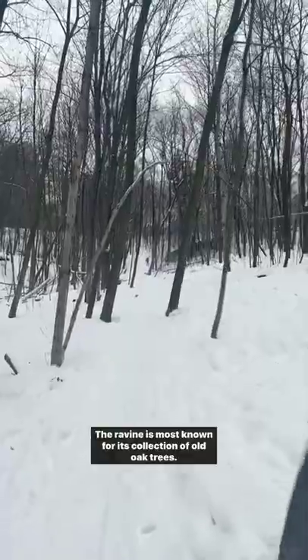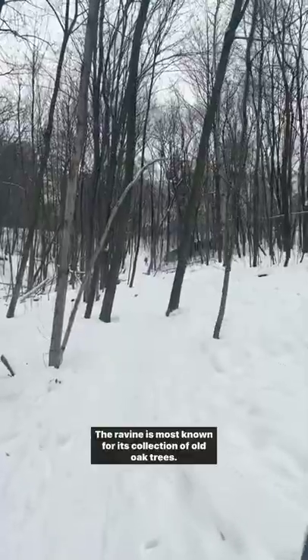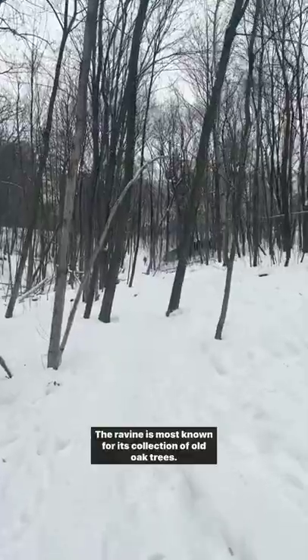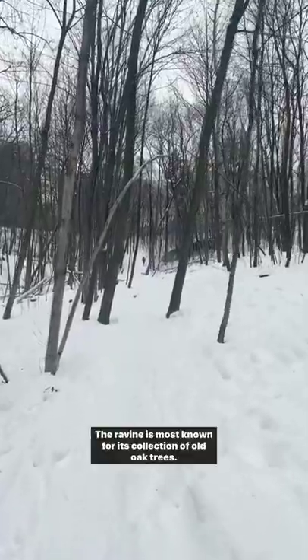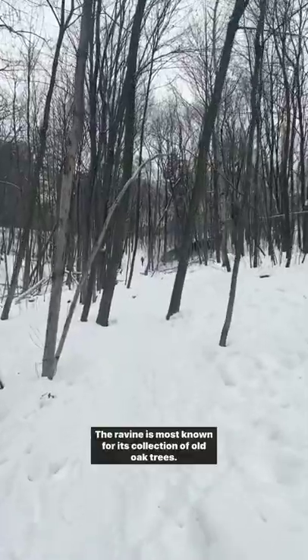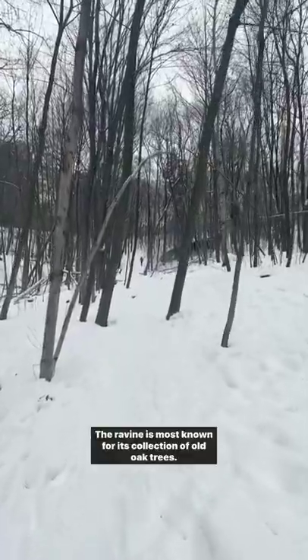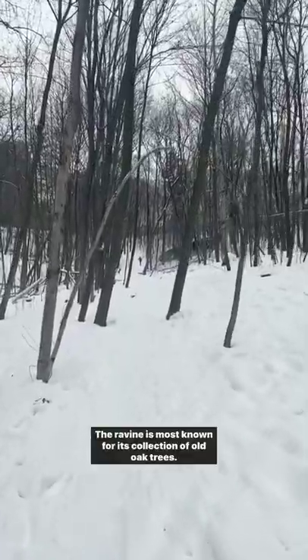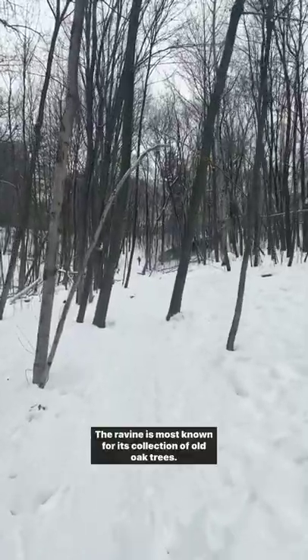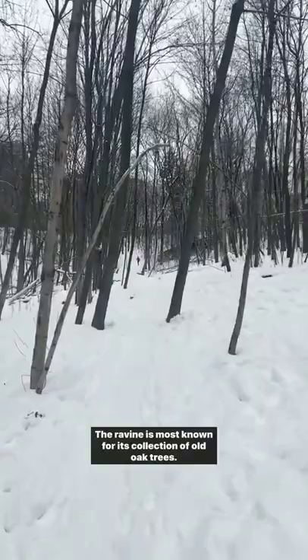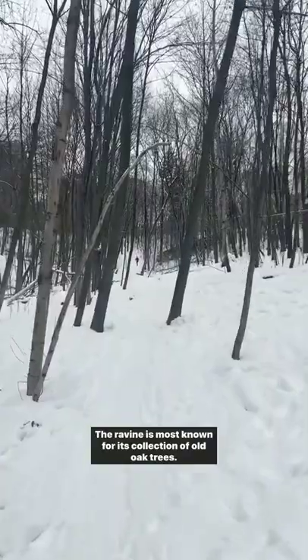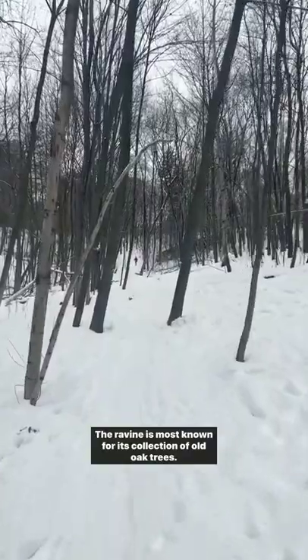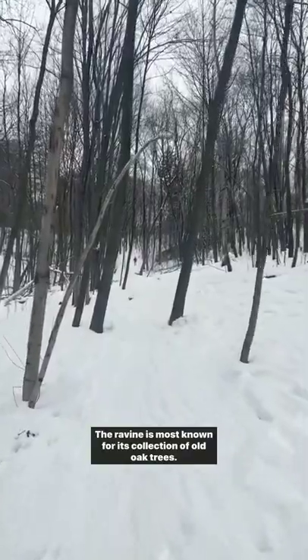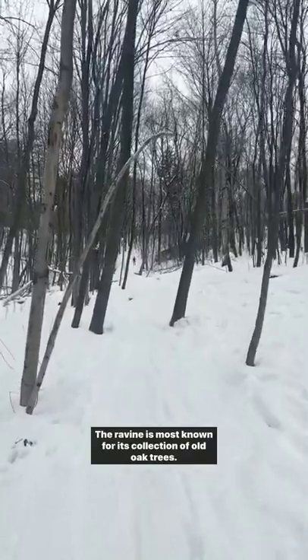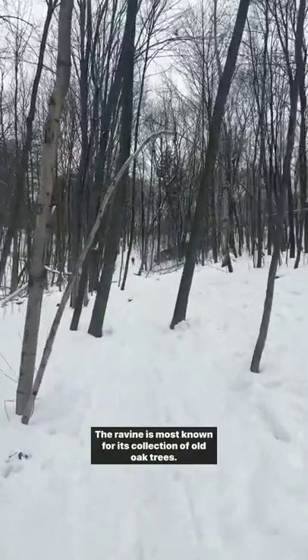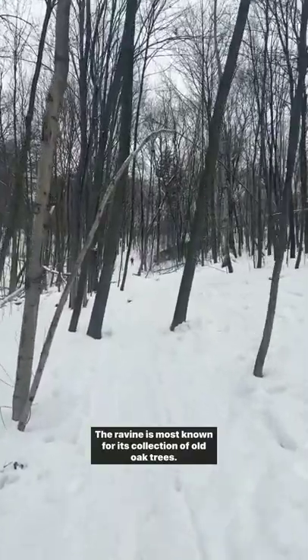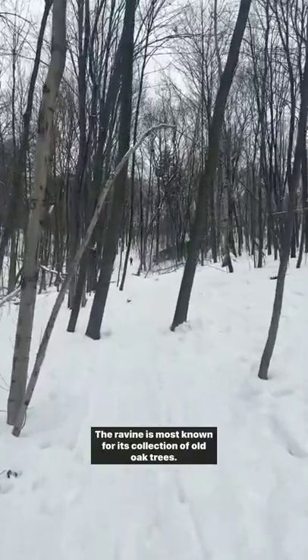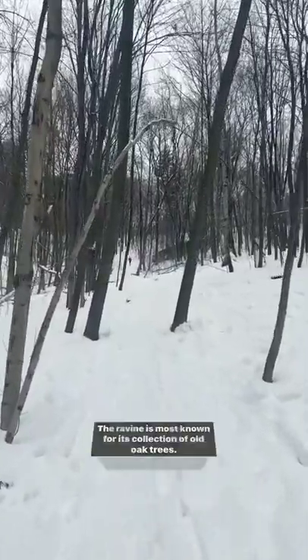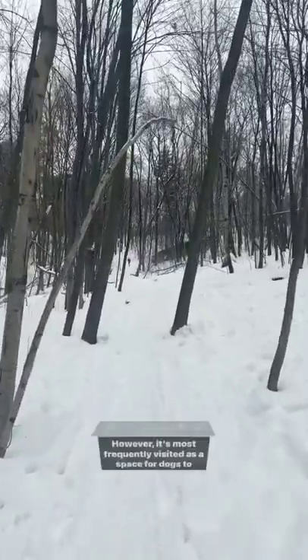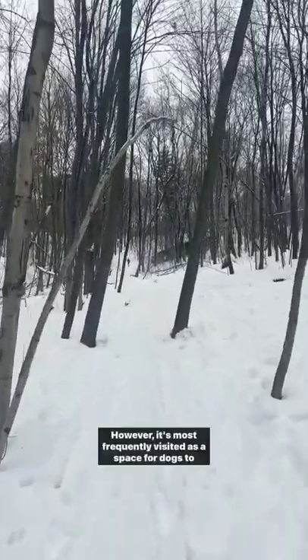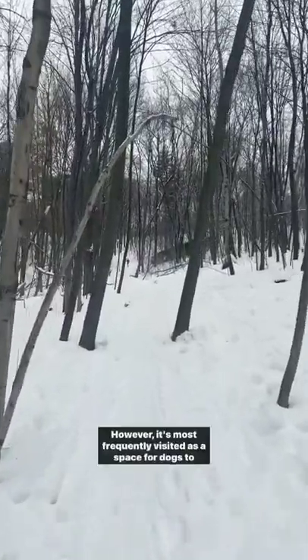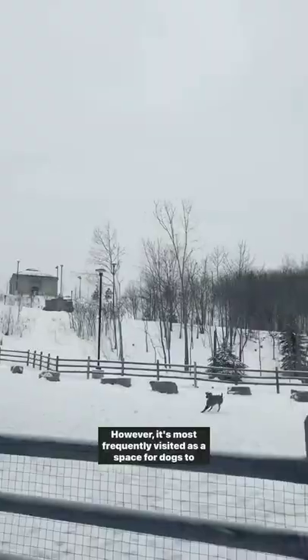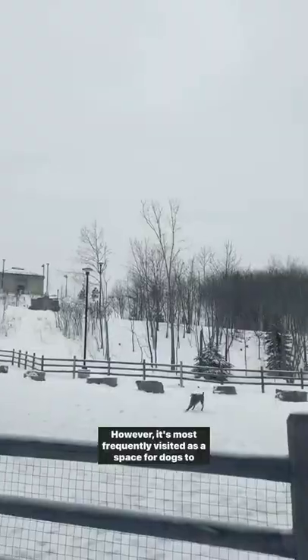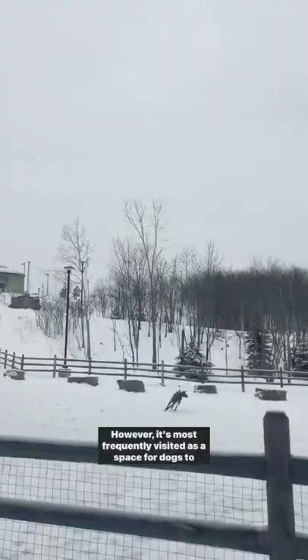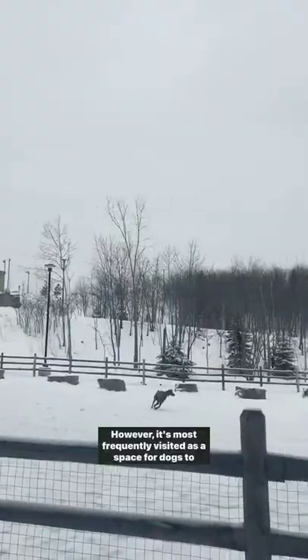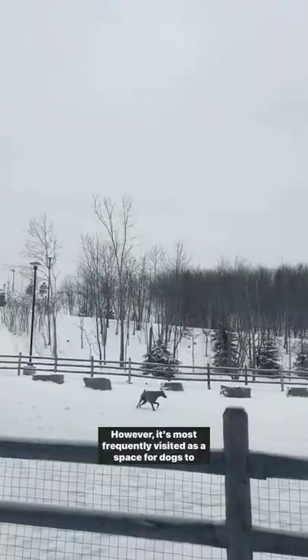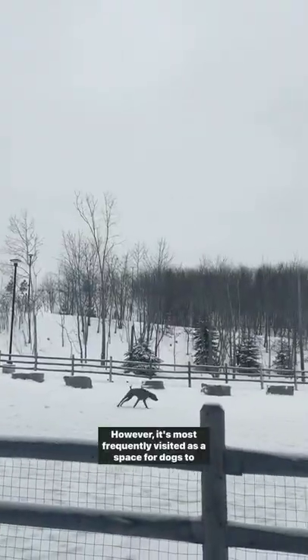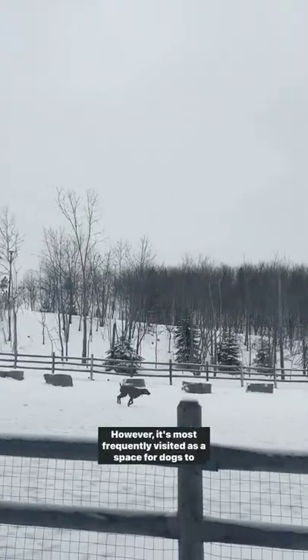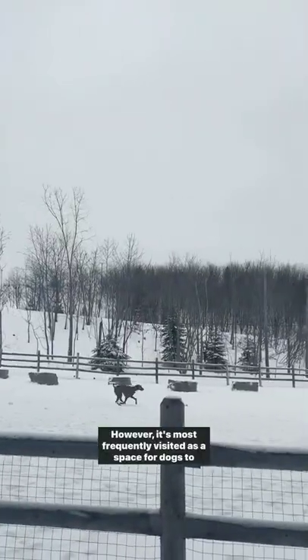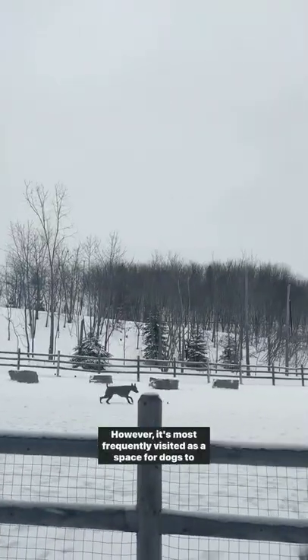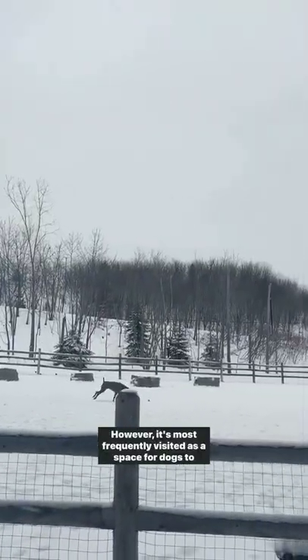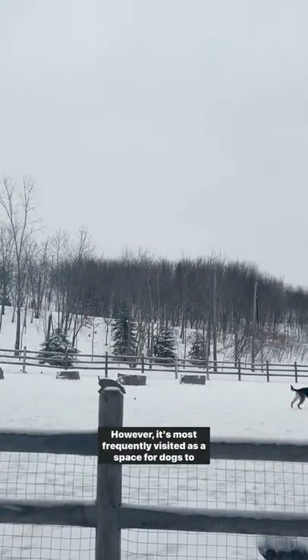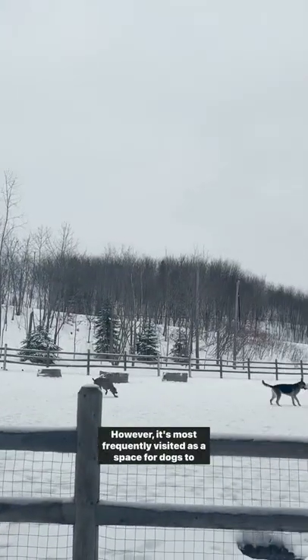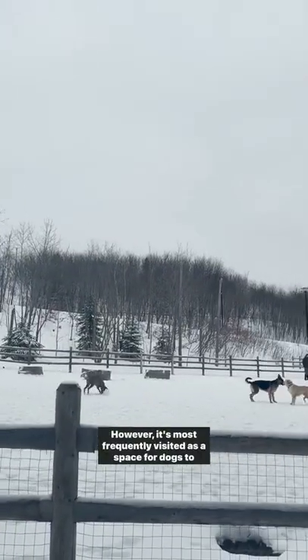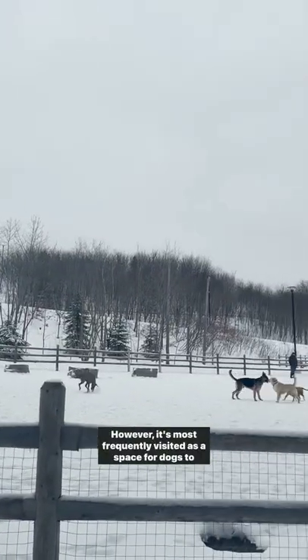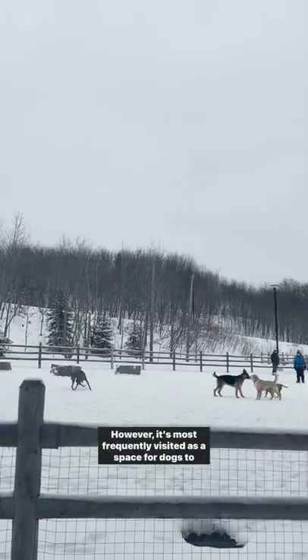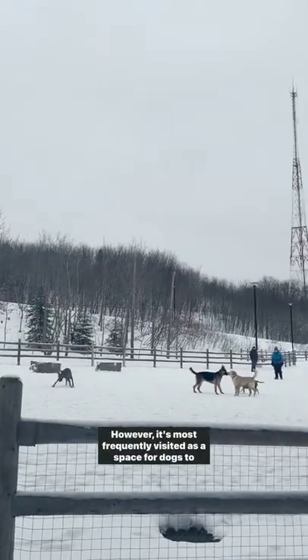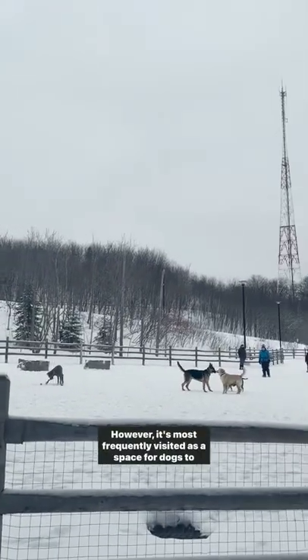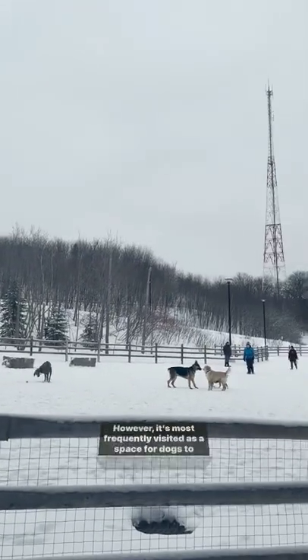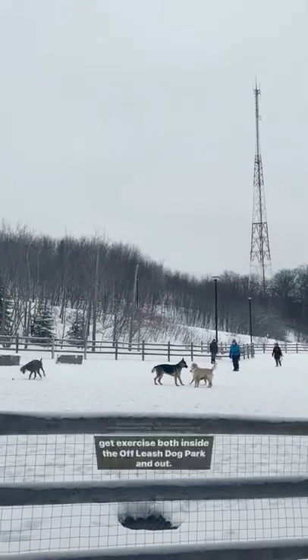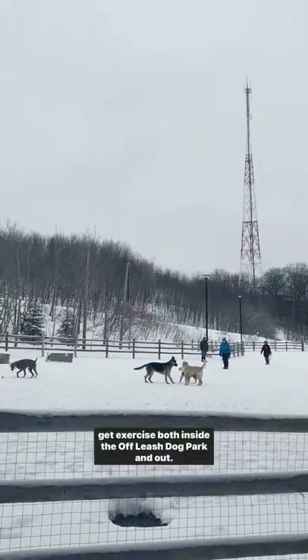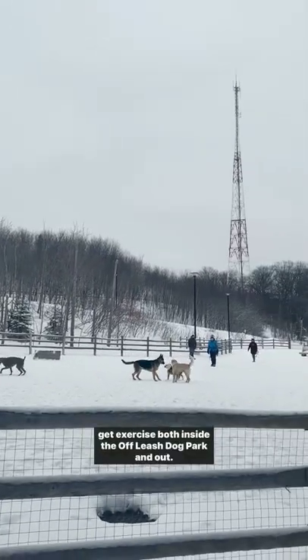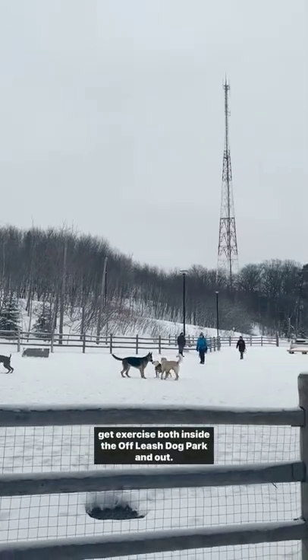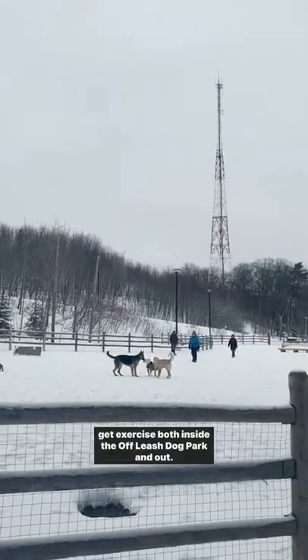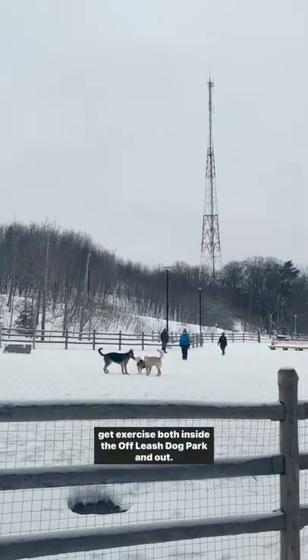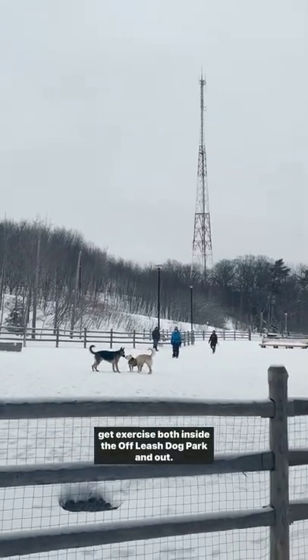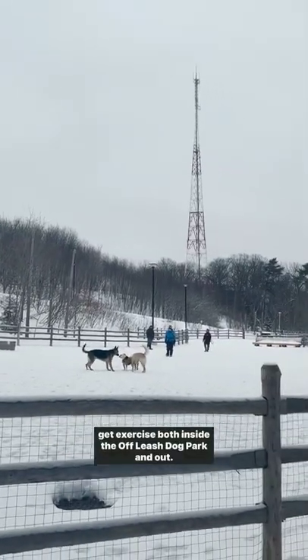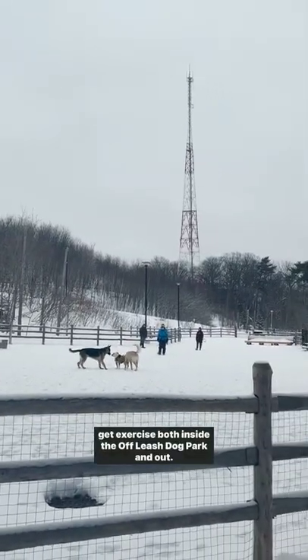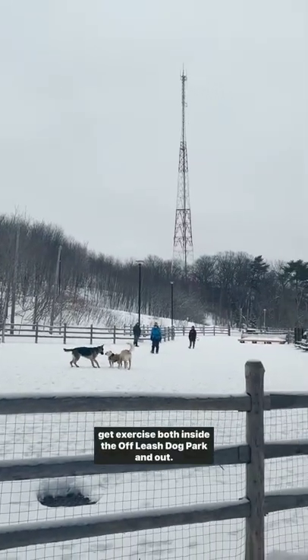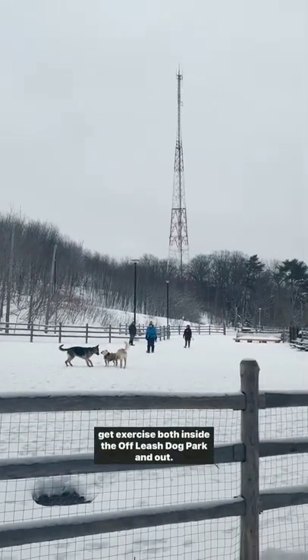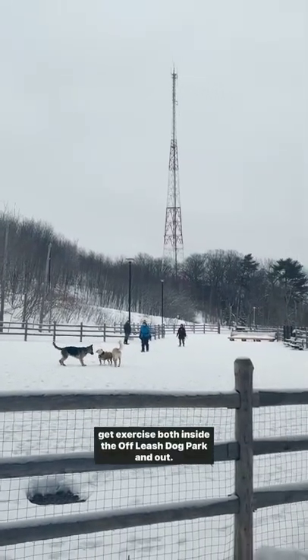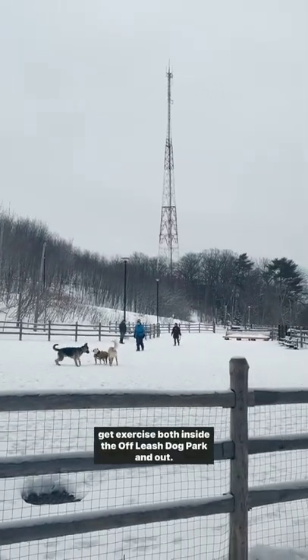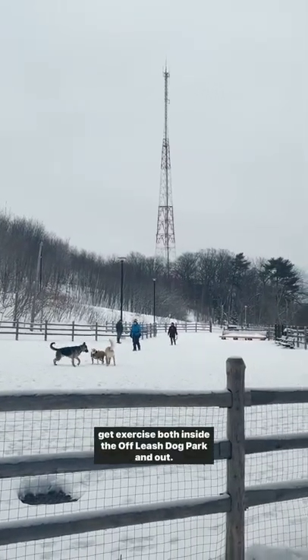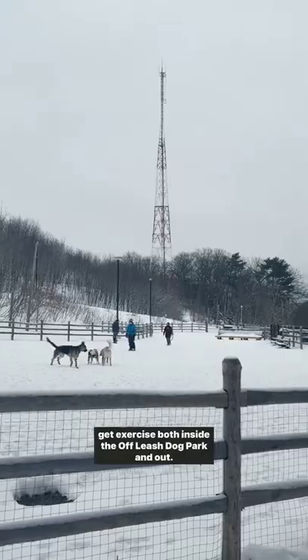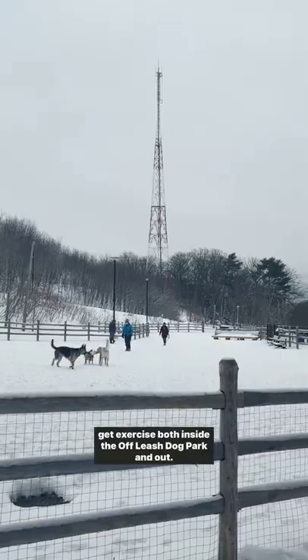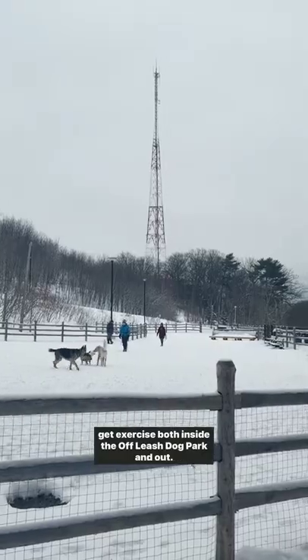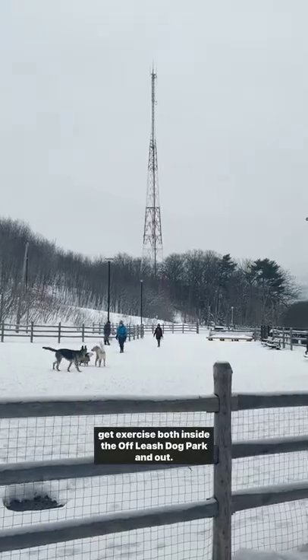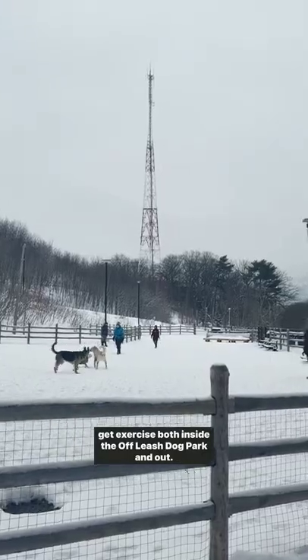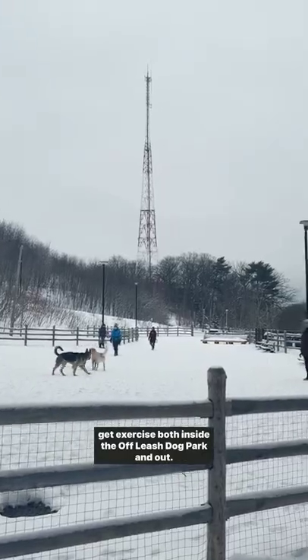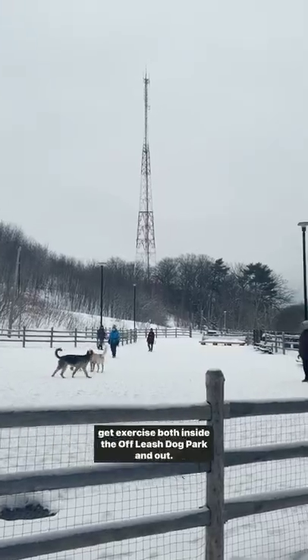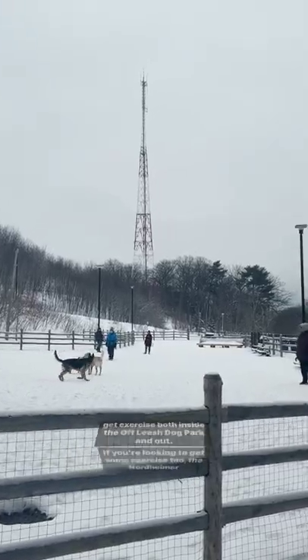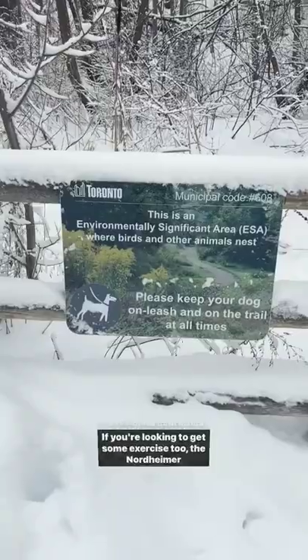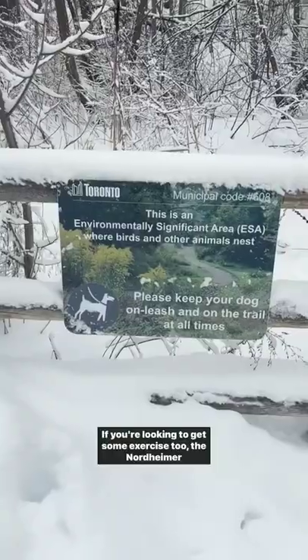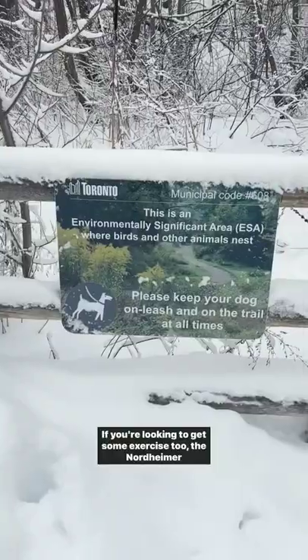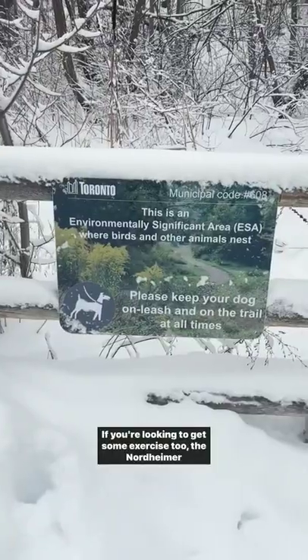The ravine is most known for its collection of old oak trees. However, it's most frequently visited as a space for dogs to get exercise both inside the off-leash dog park and out.